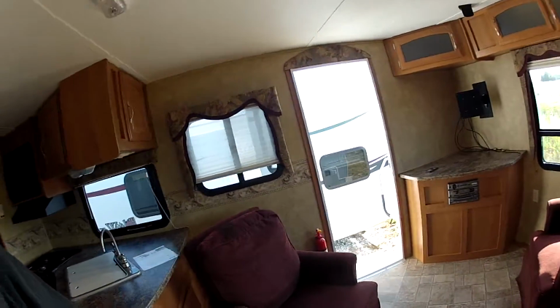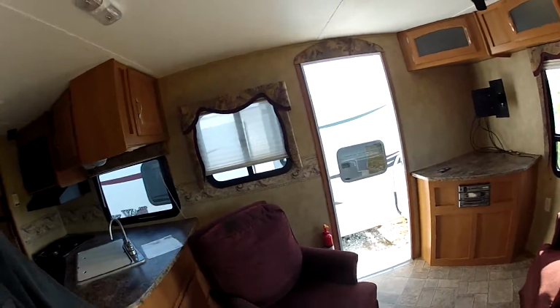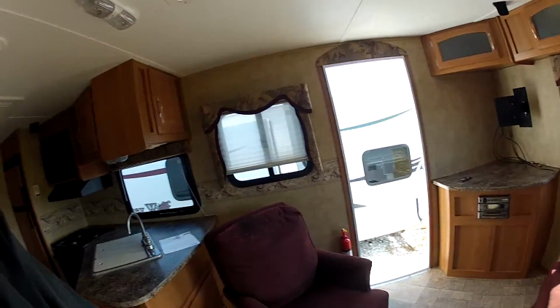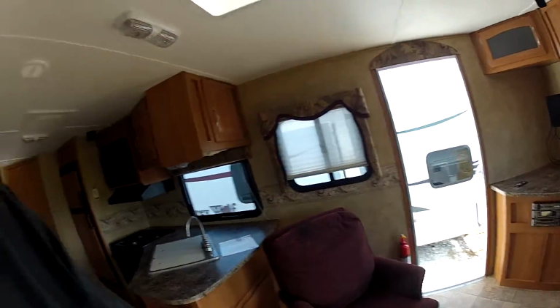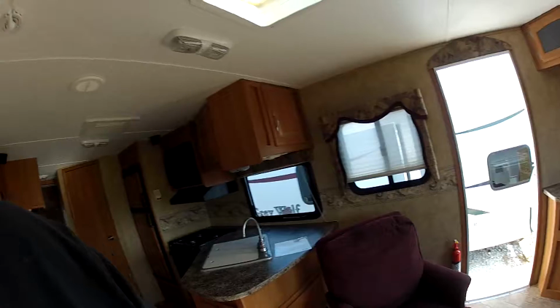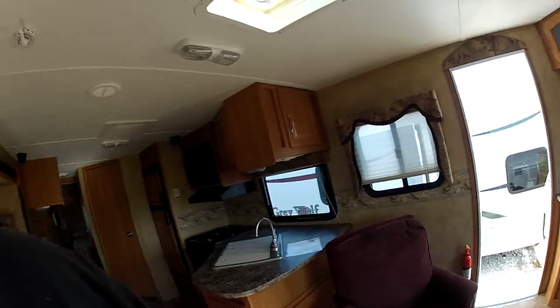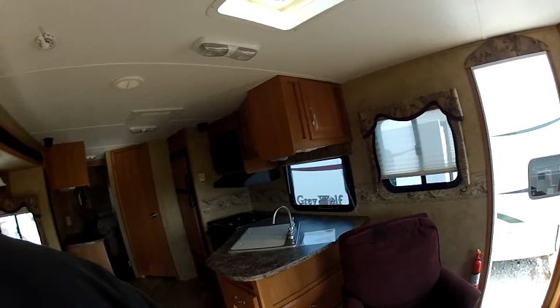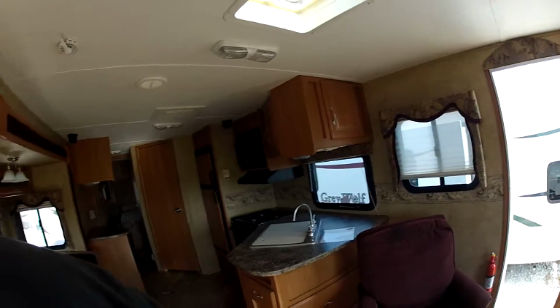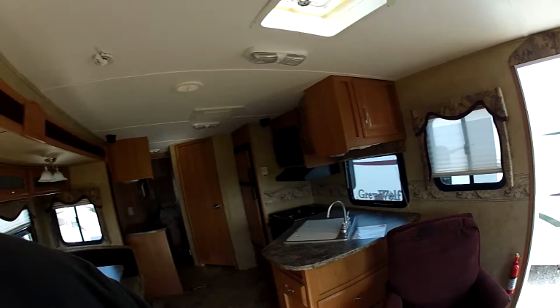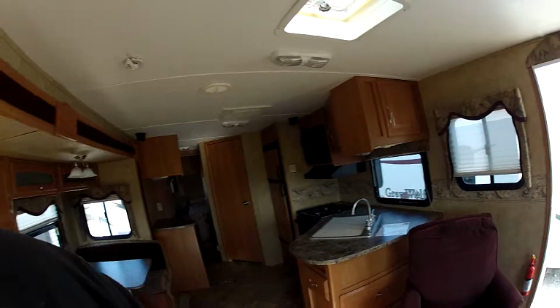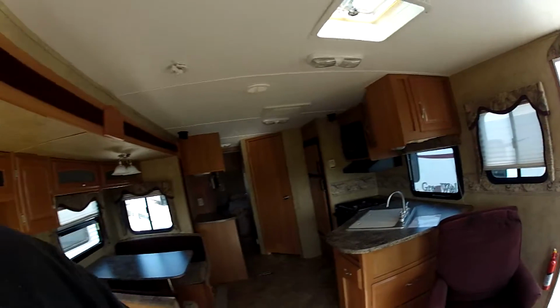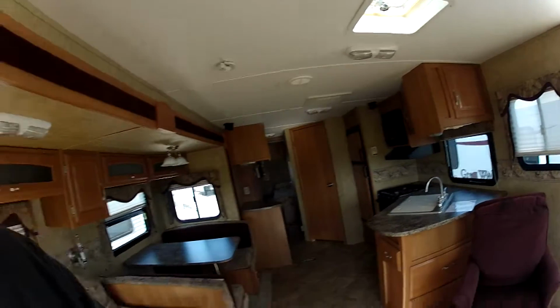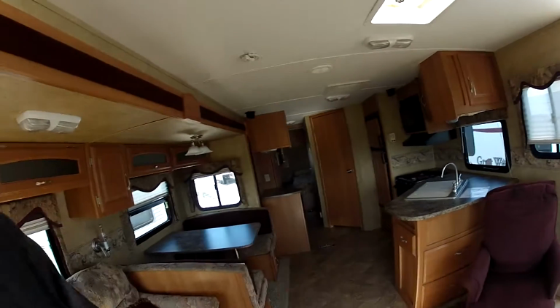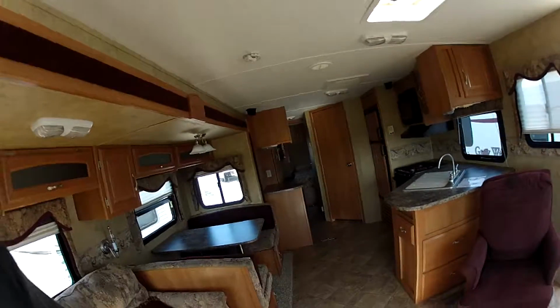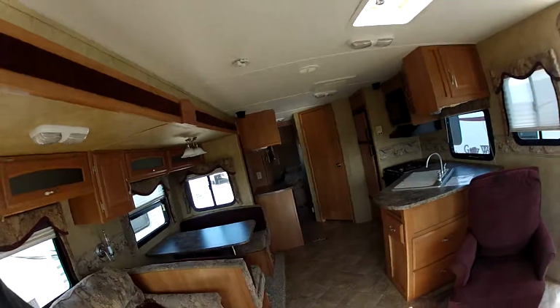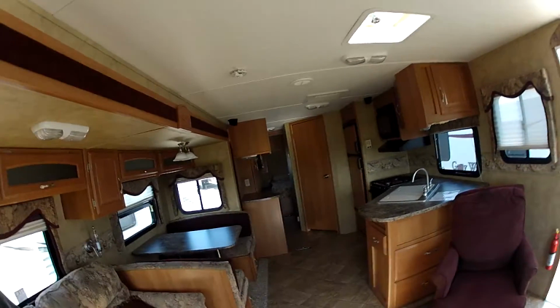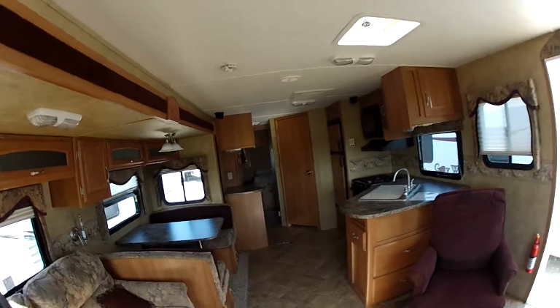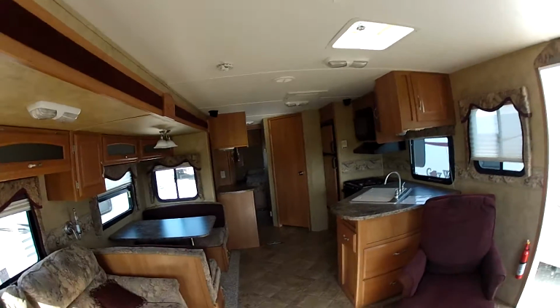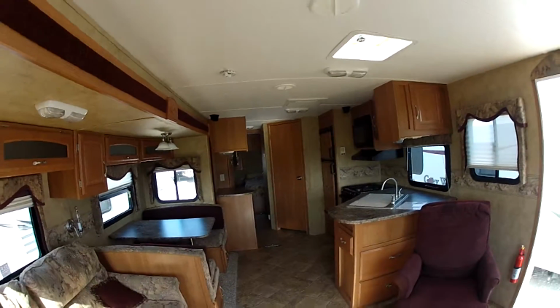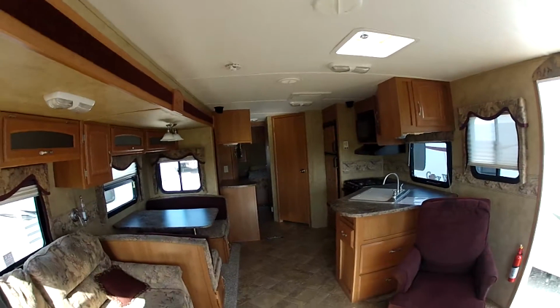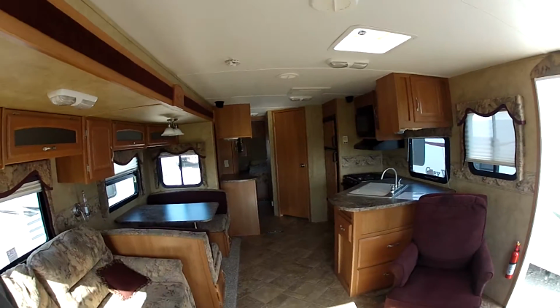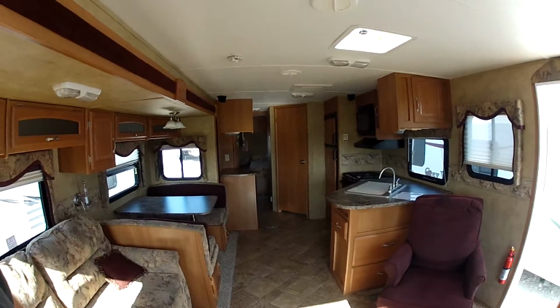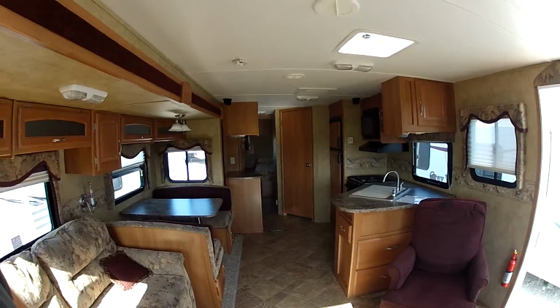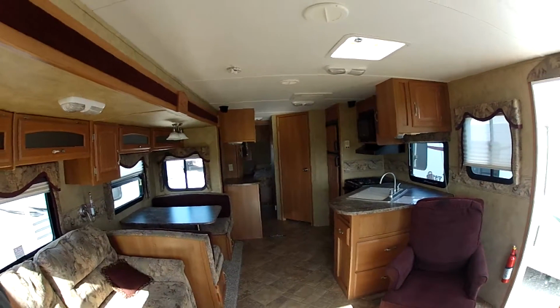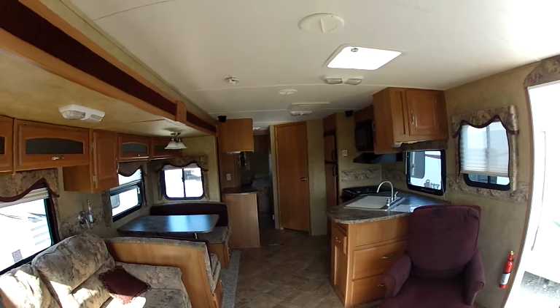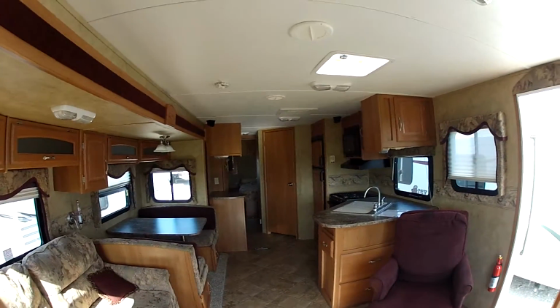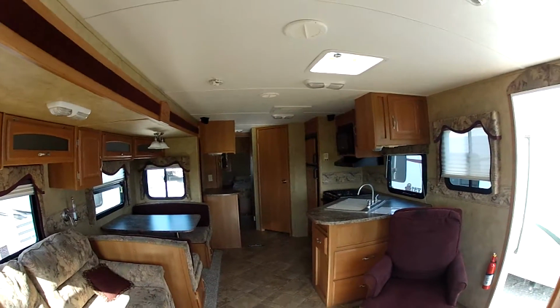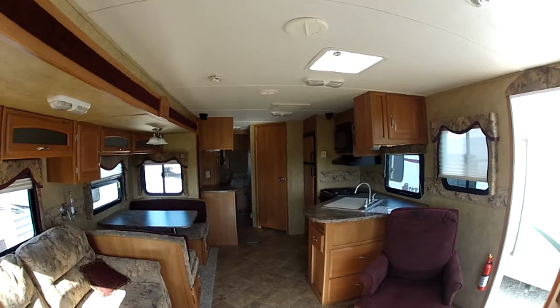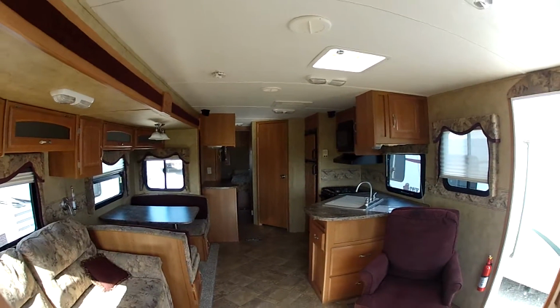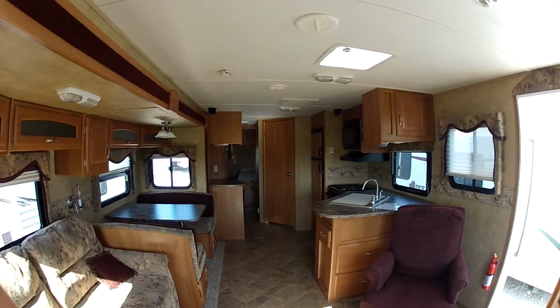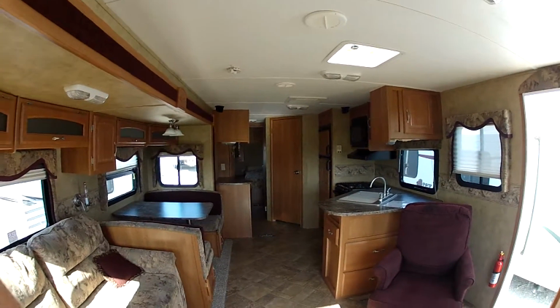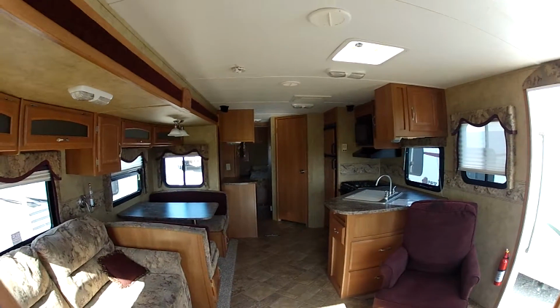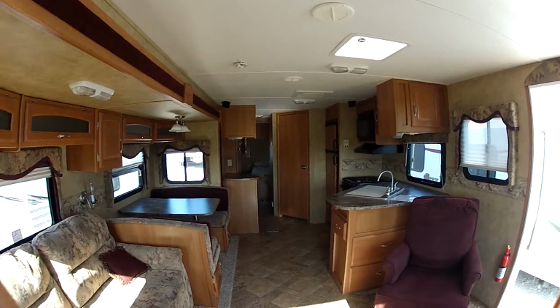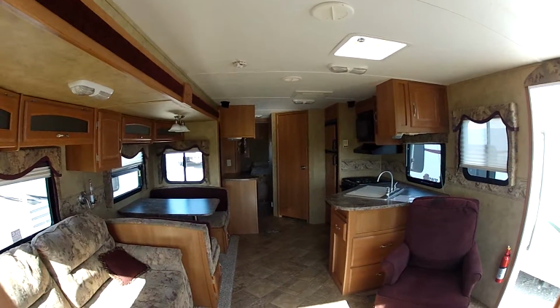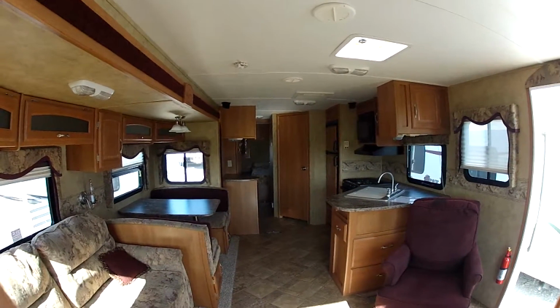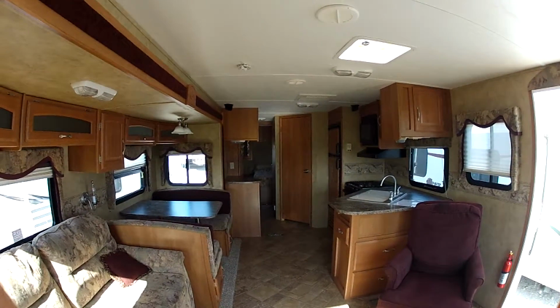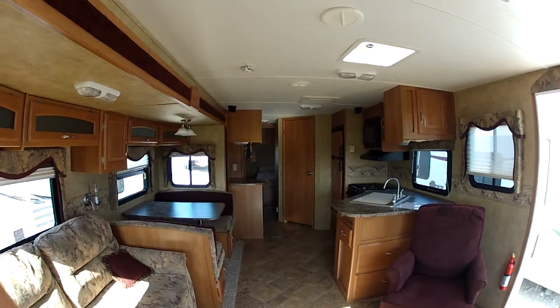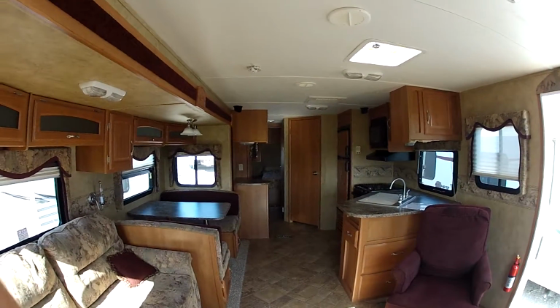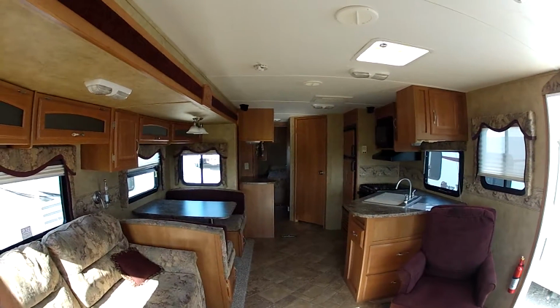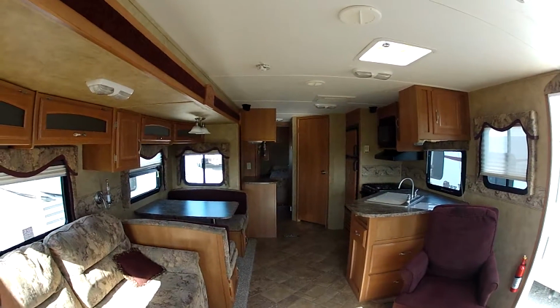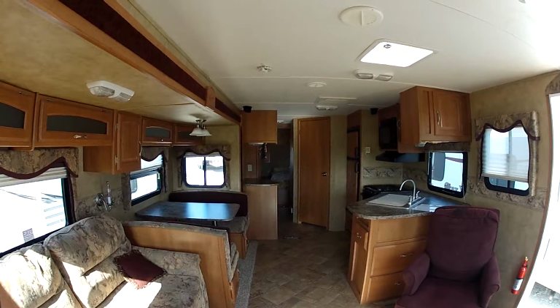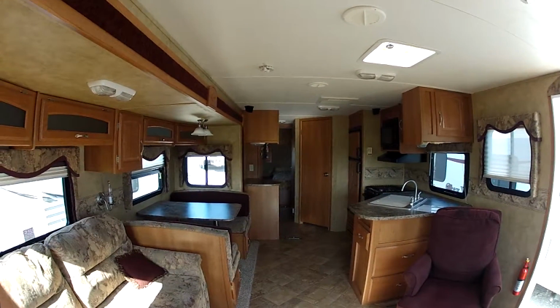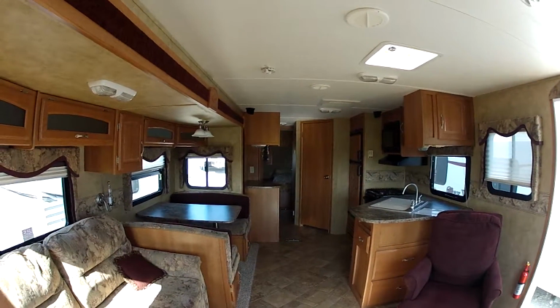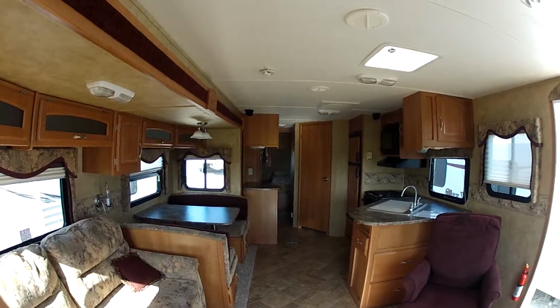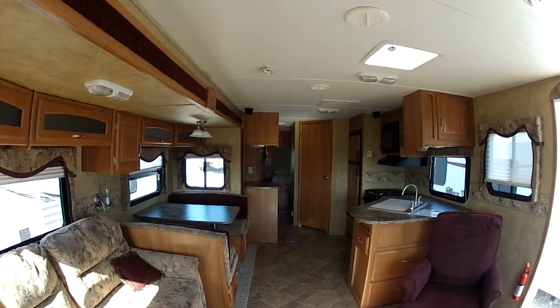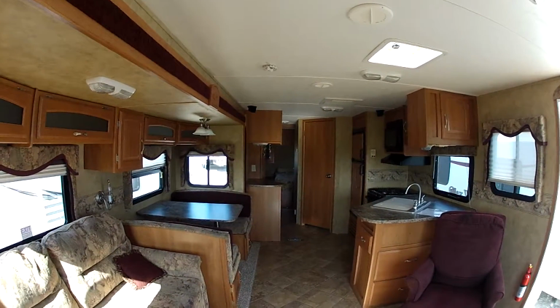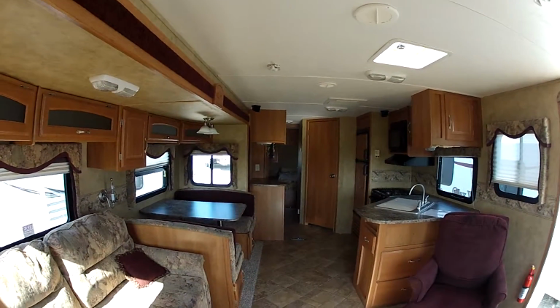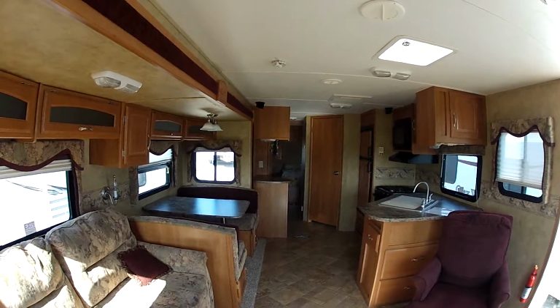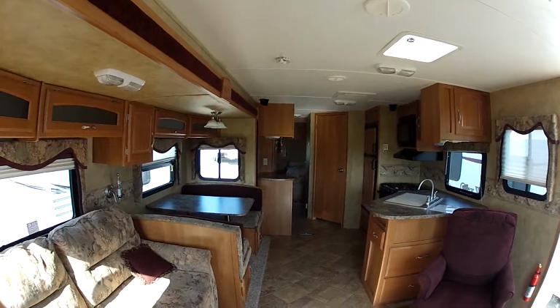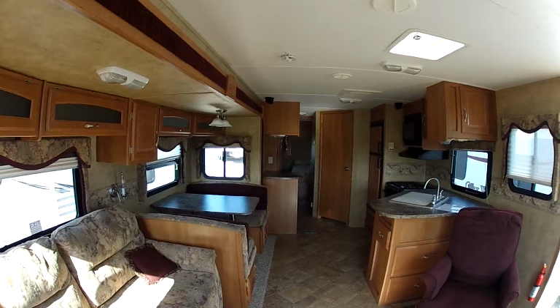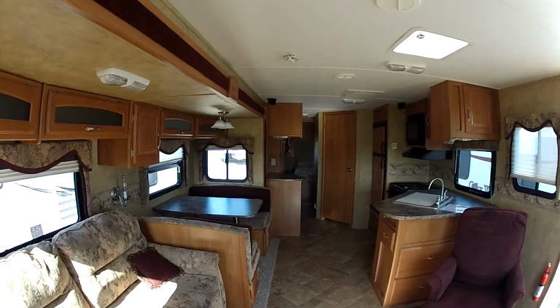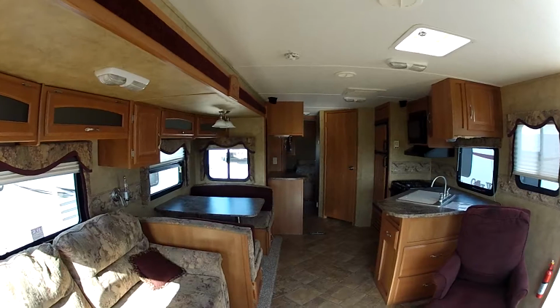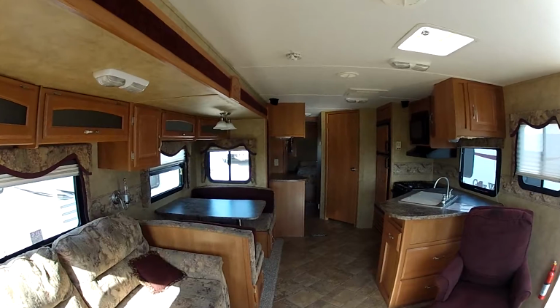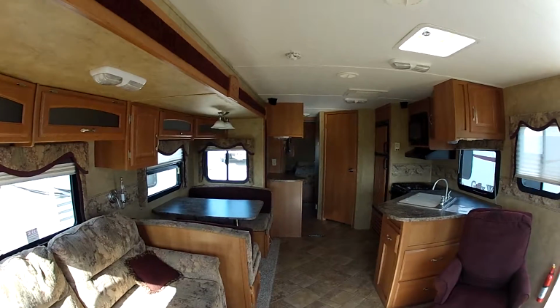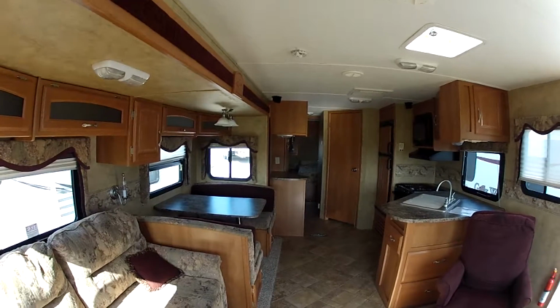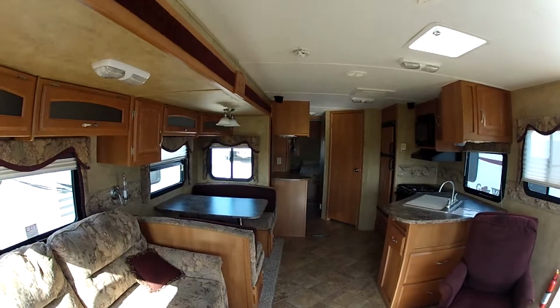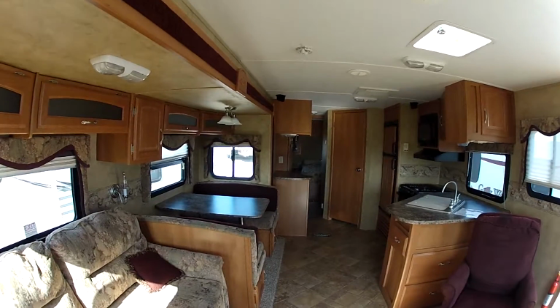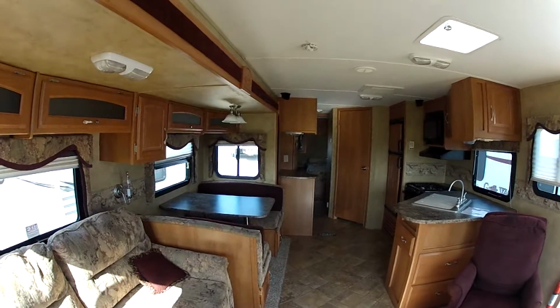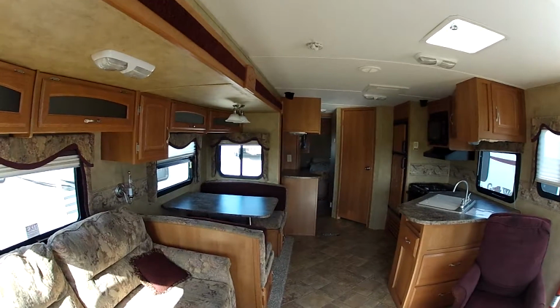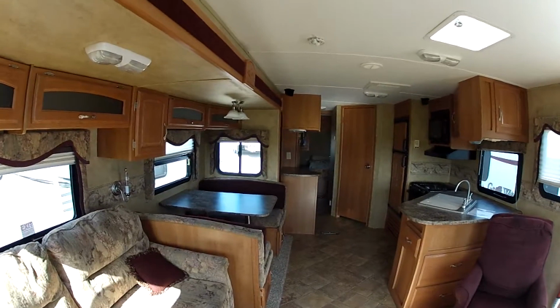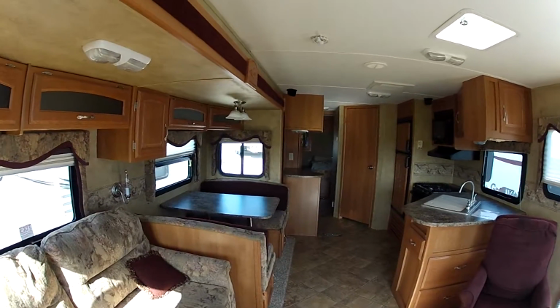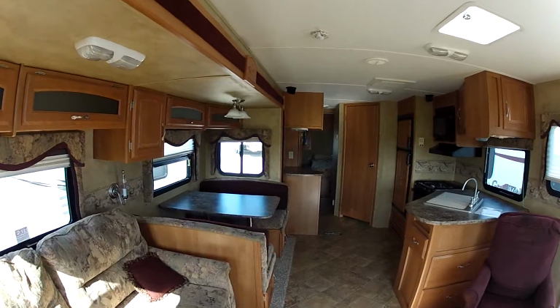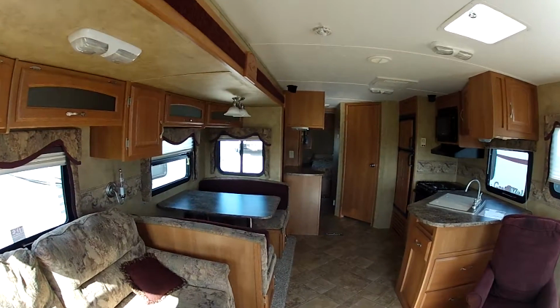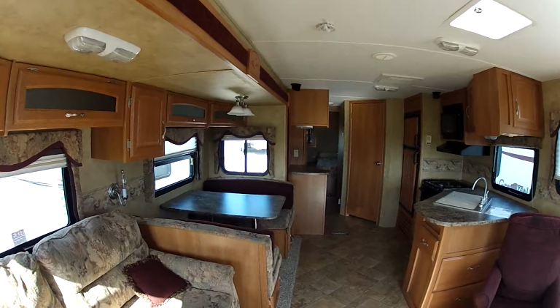From the back of the unit looking forward, you can see you have a nice kitchen. It's a great open floor plan.